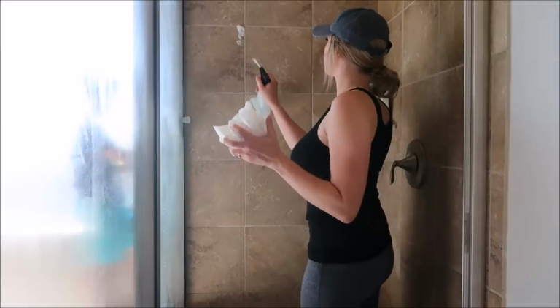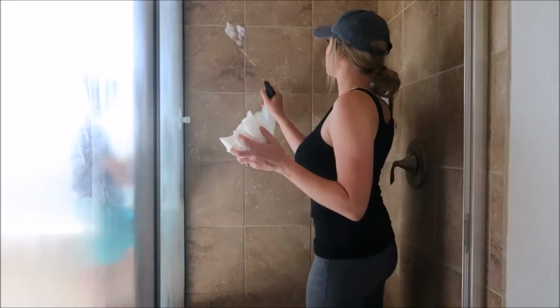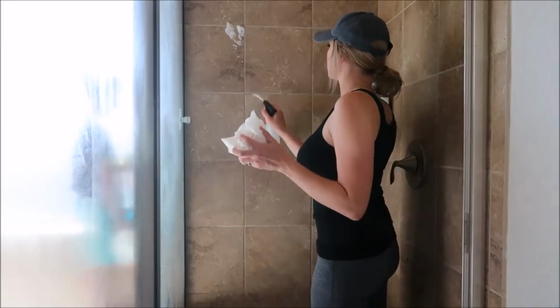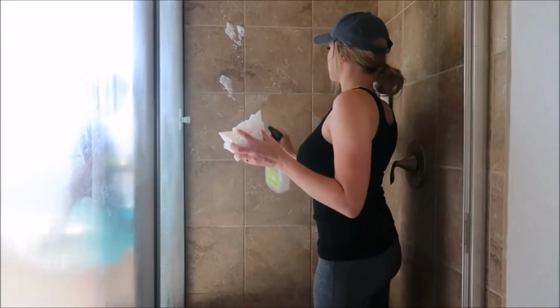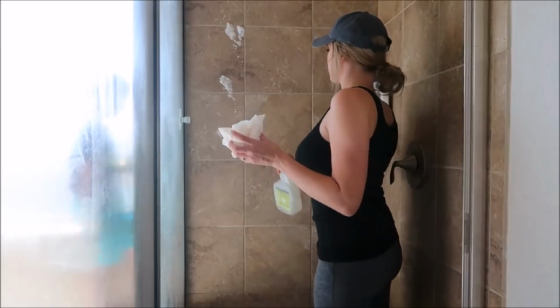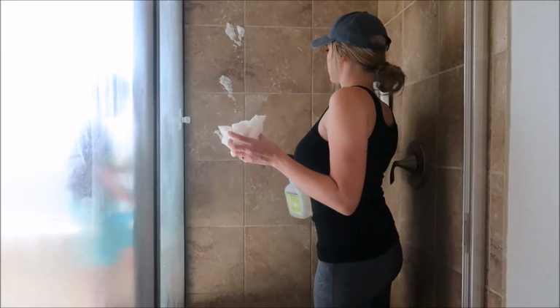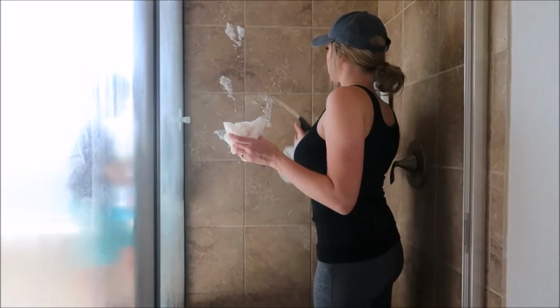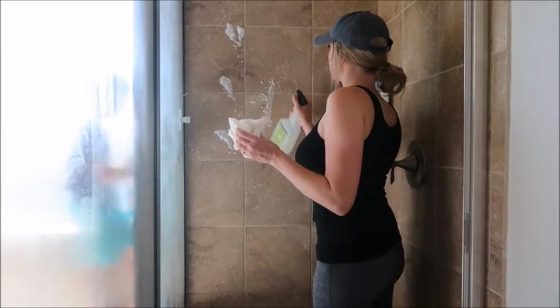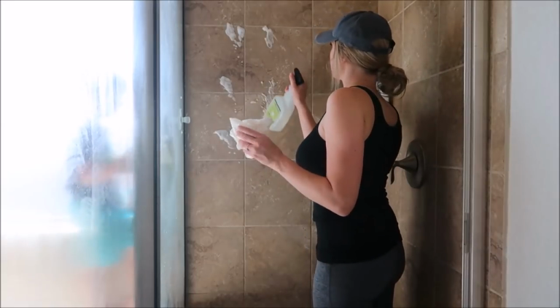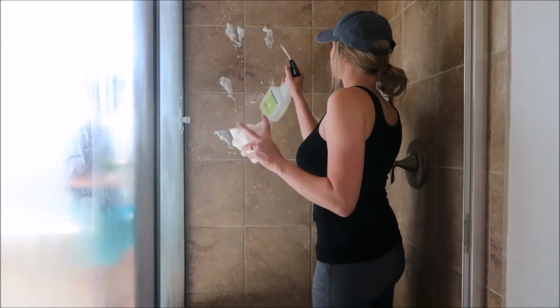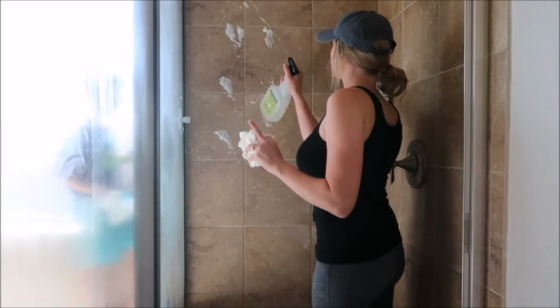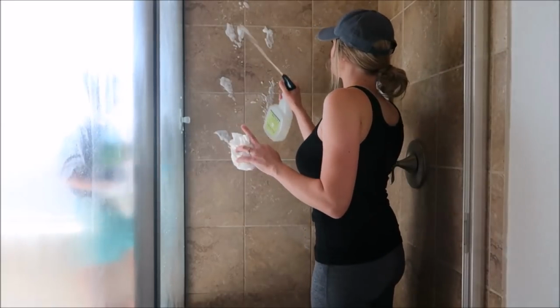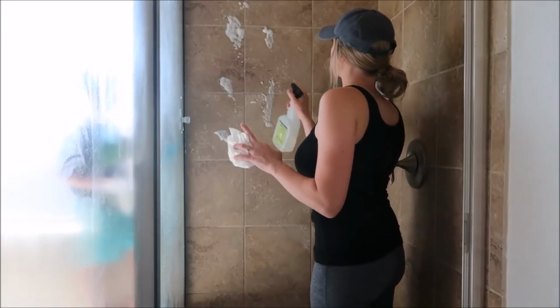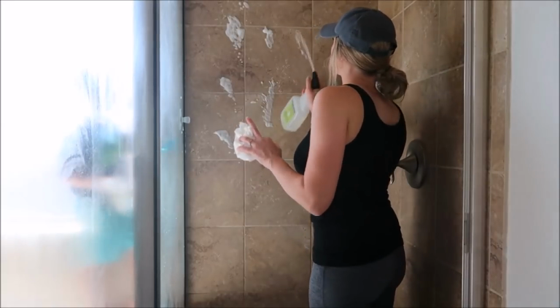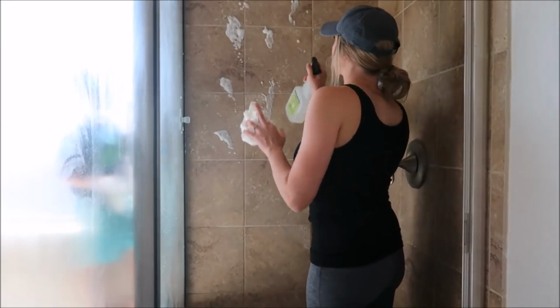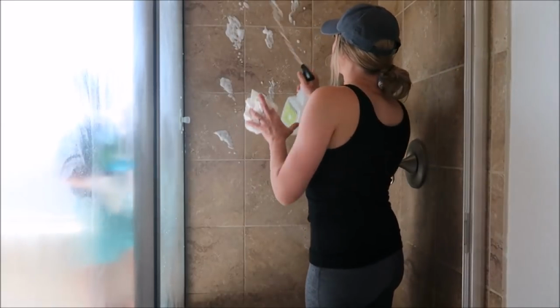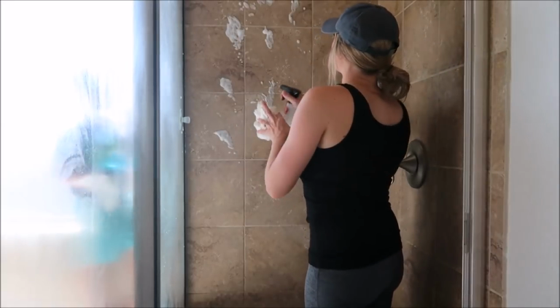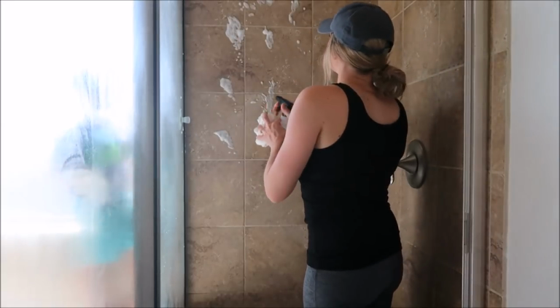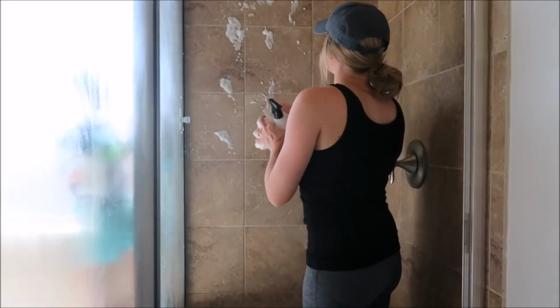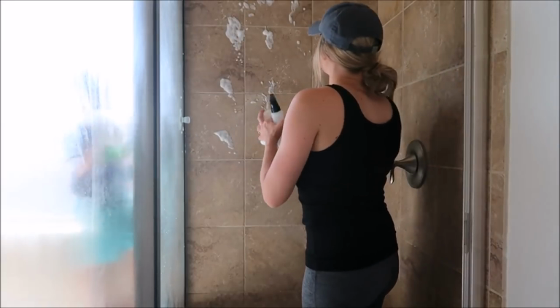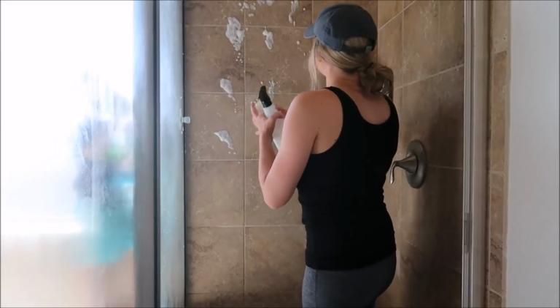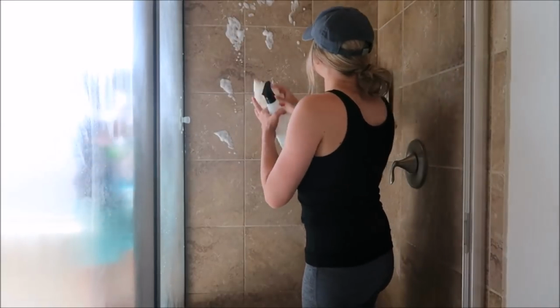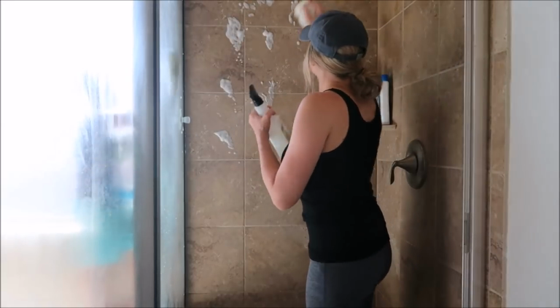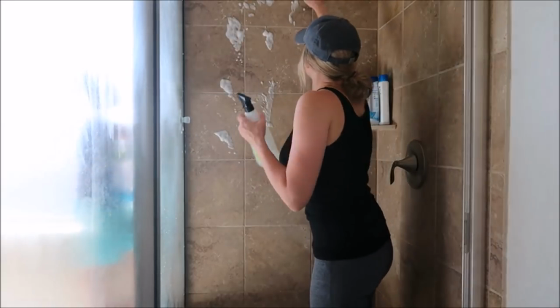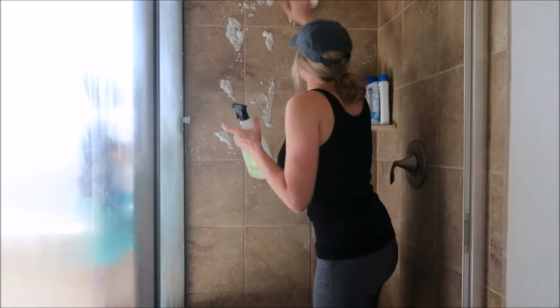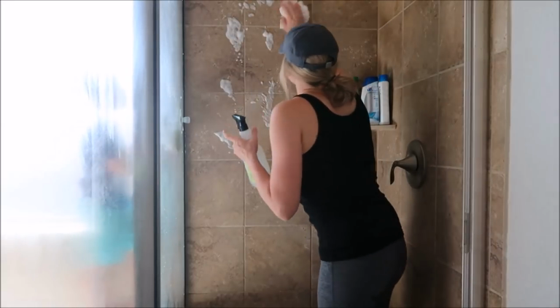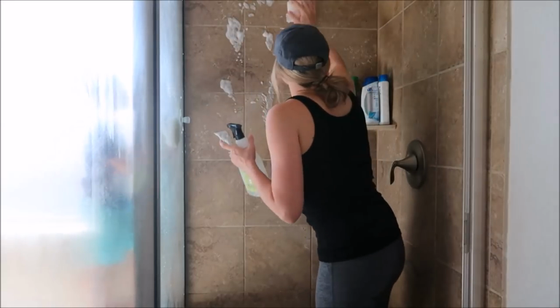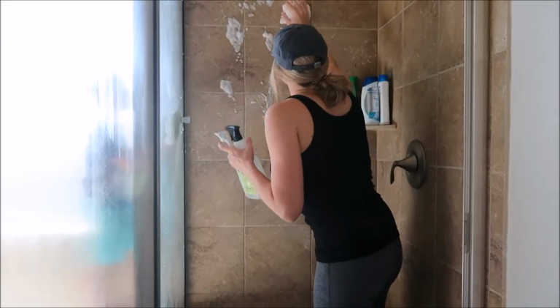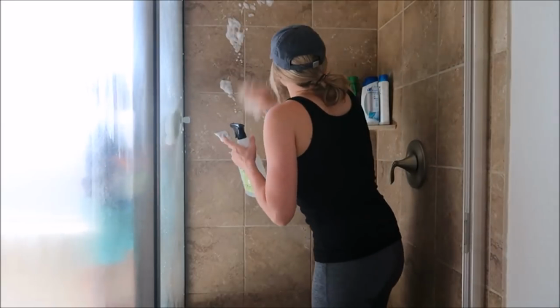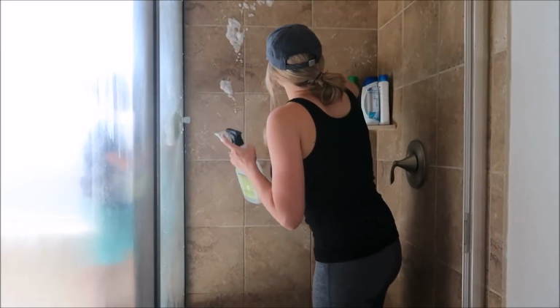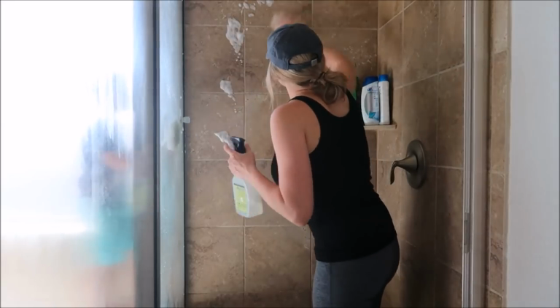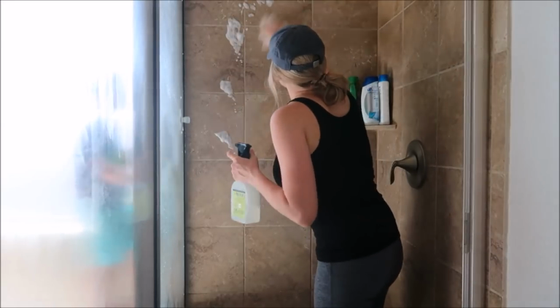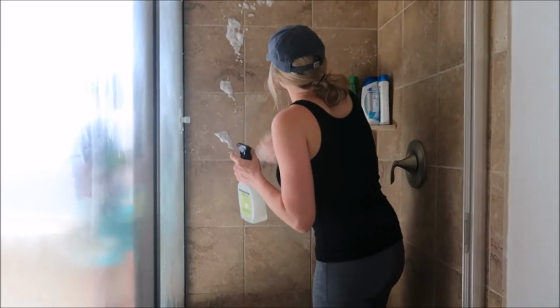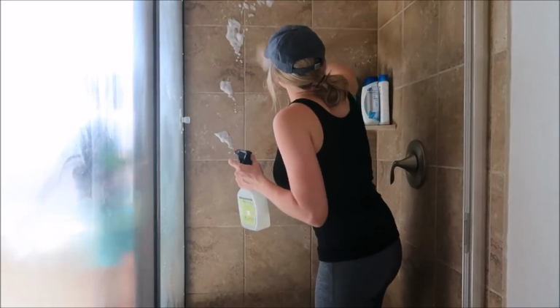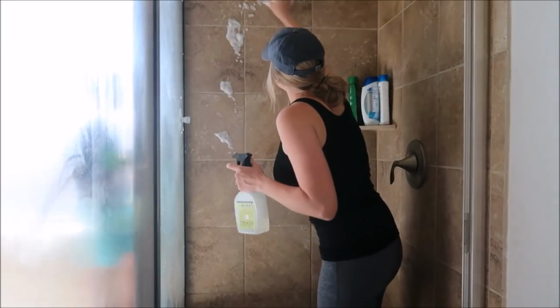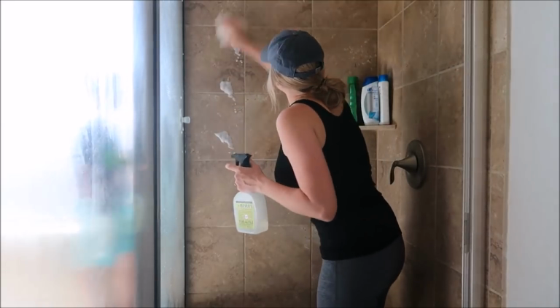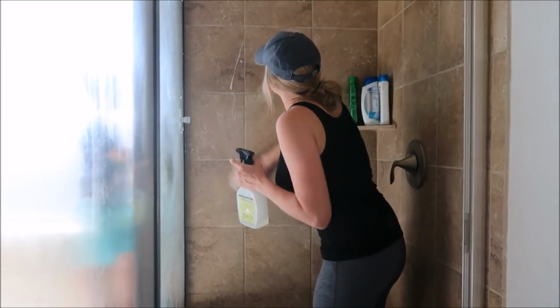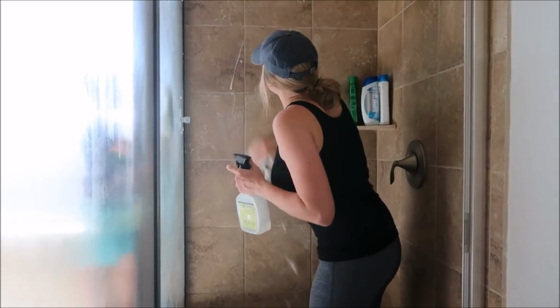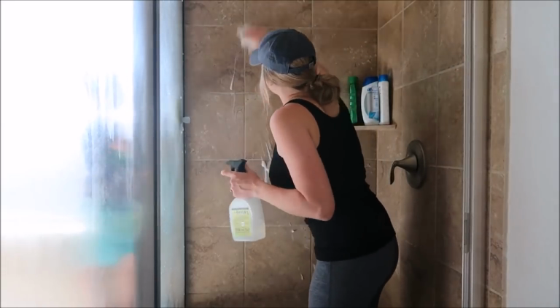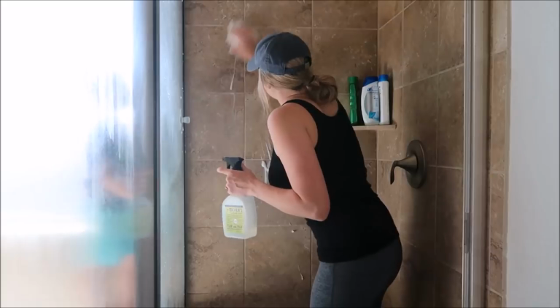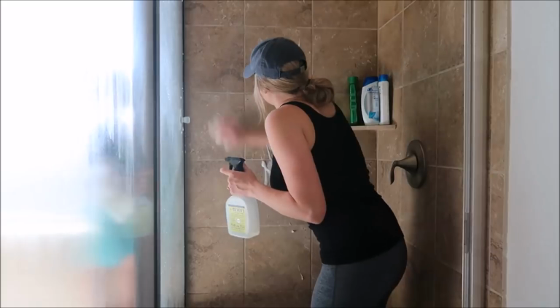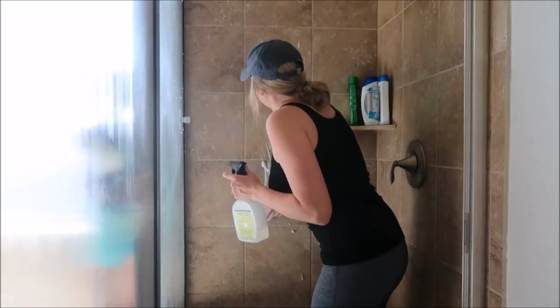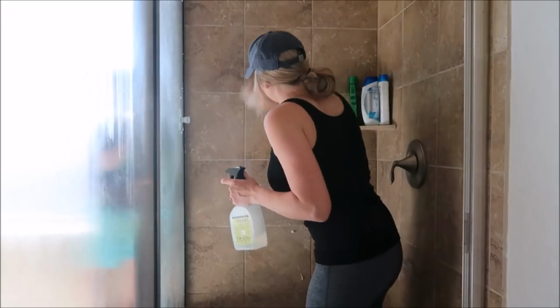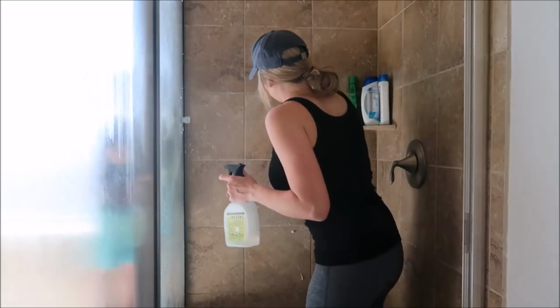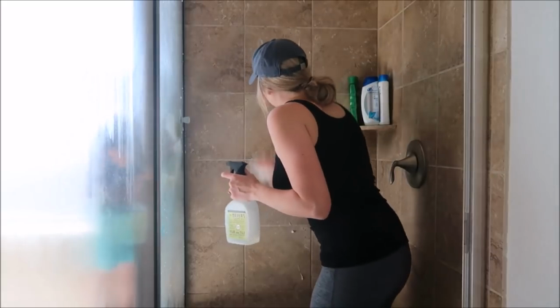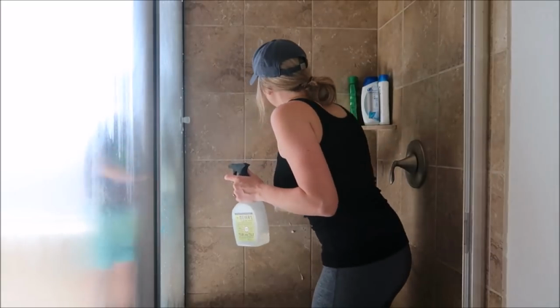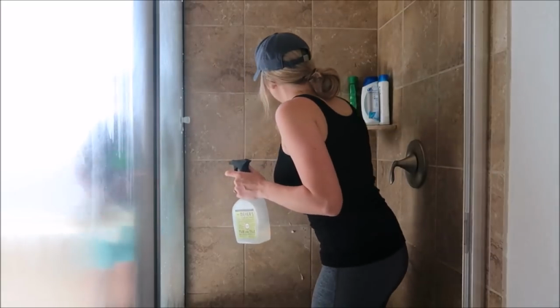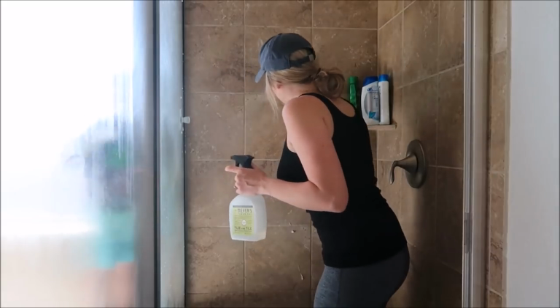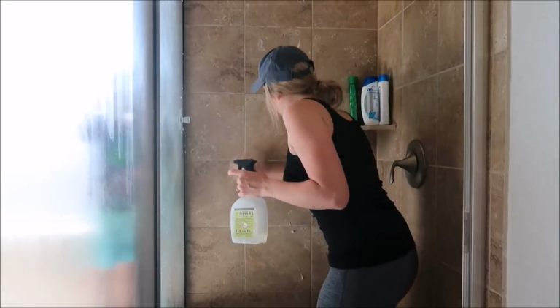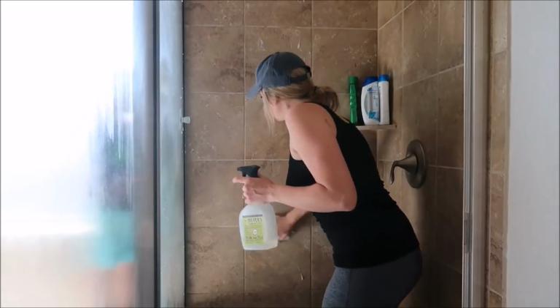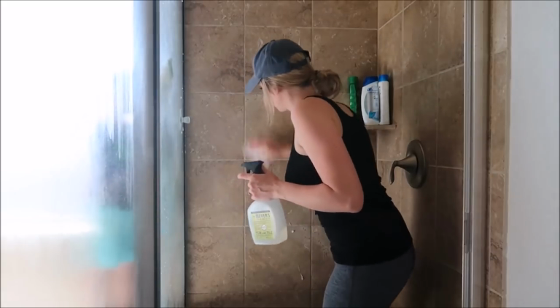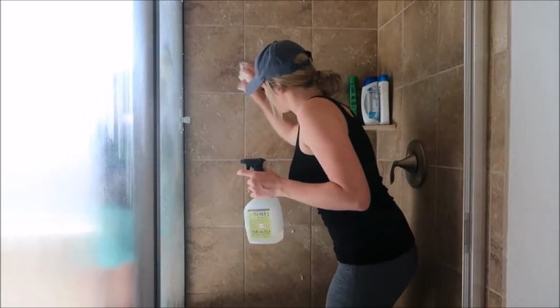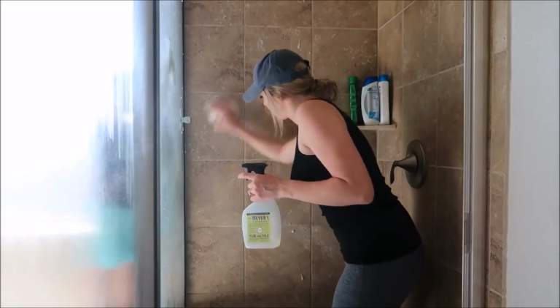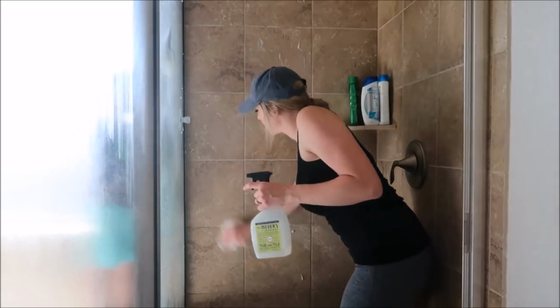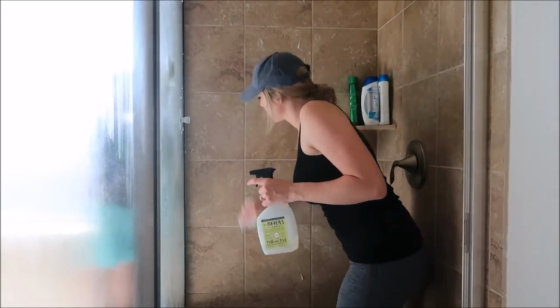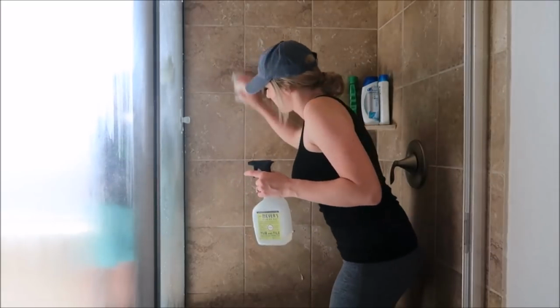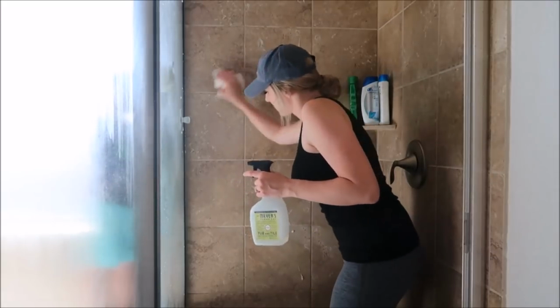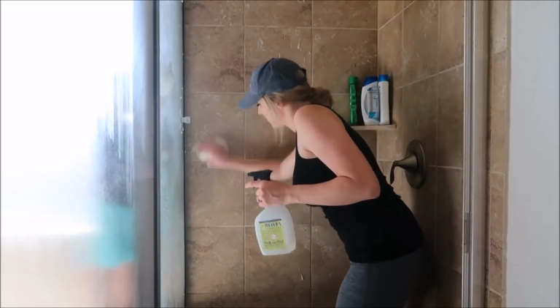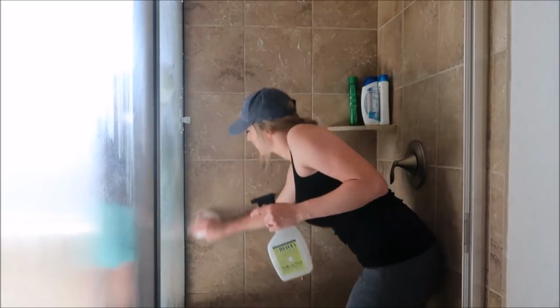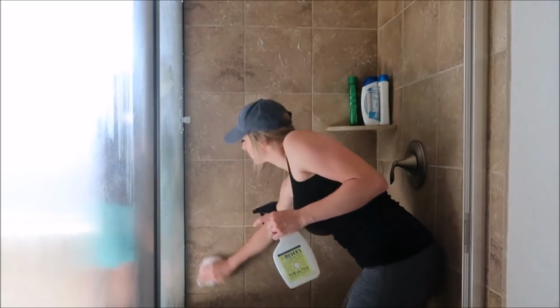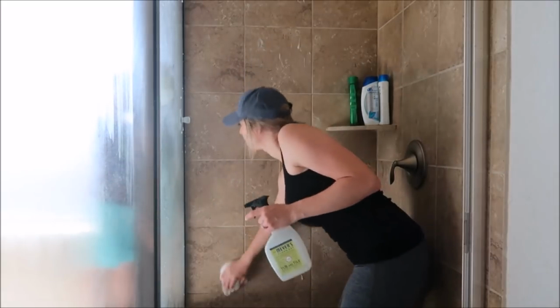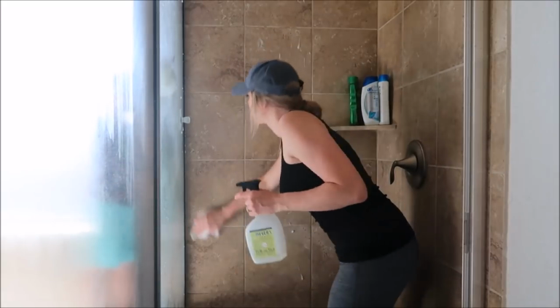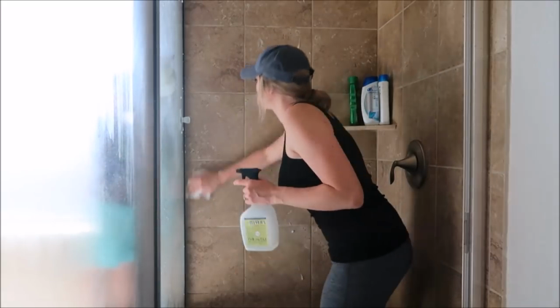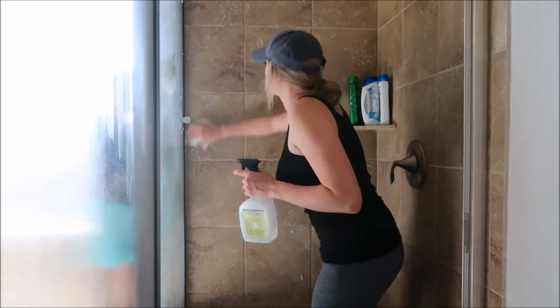So now I'm using the Mrs. Meyers Tub and Tile Cleaner to spray off and clean the tiles in the shower.